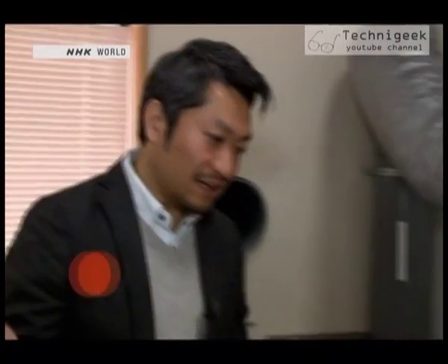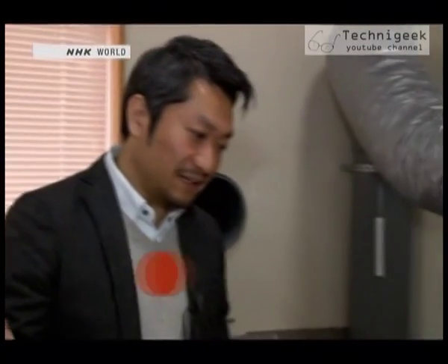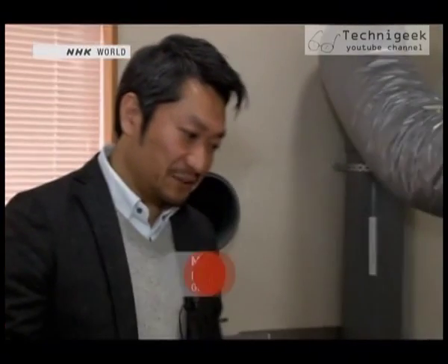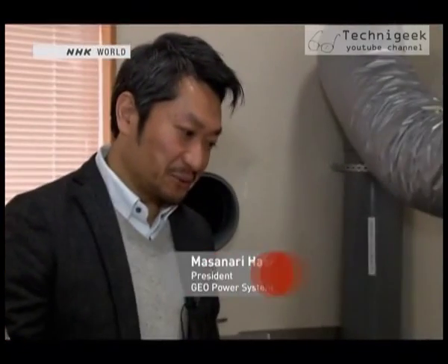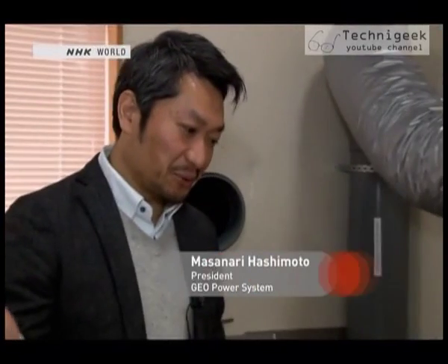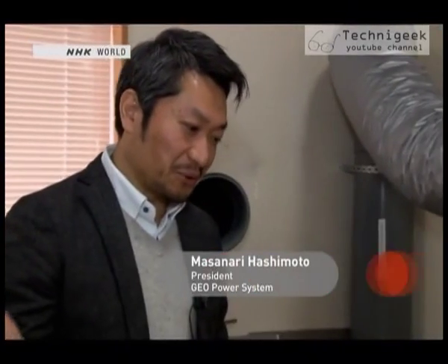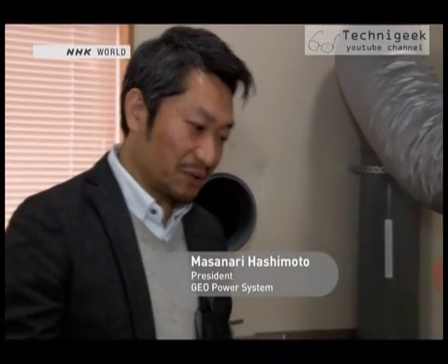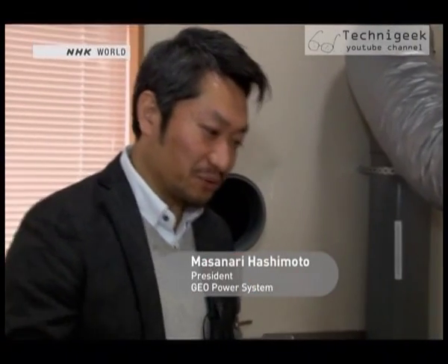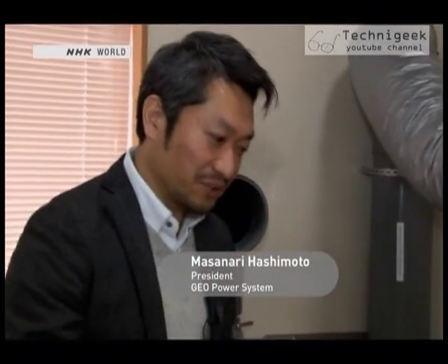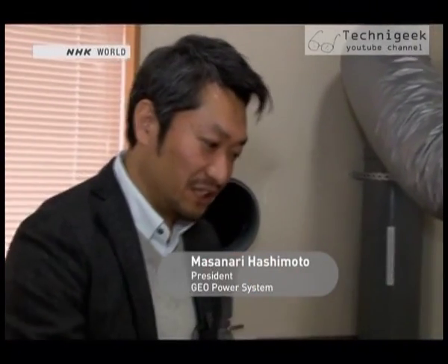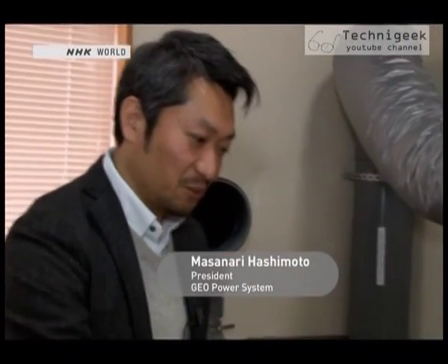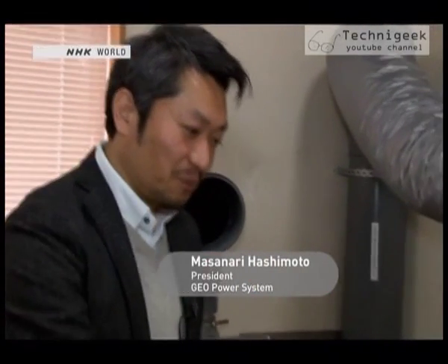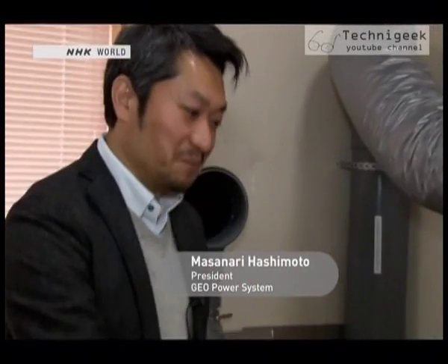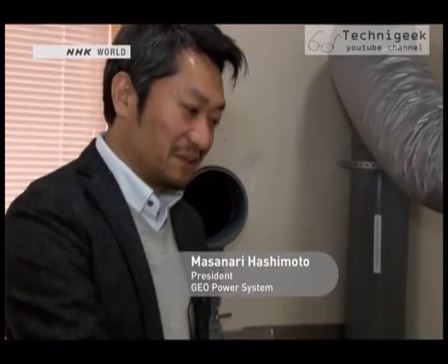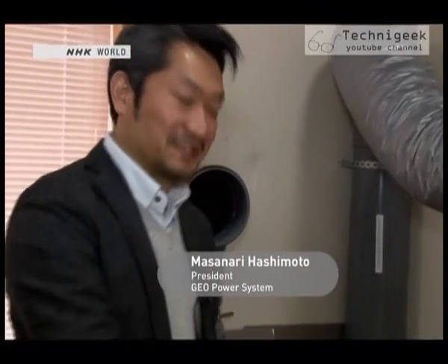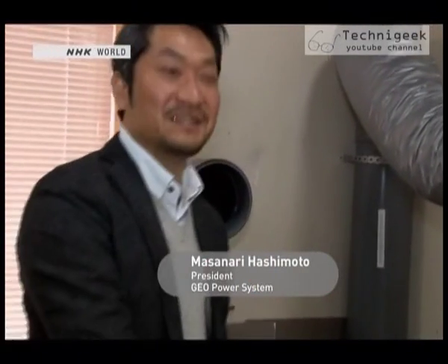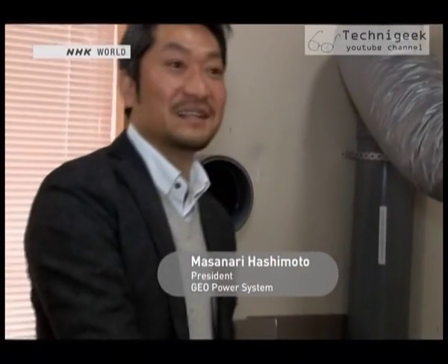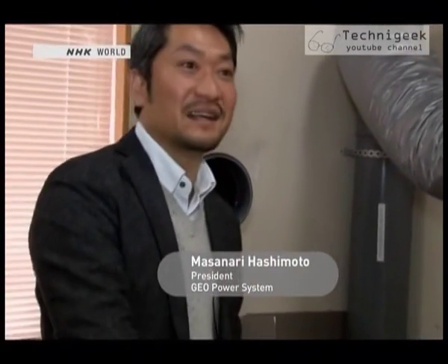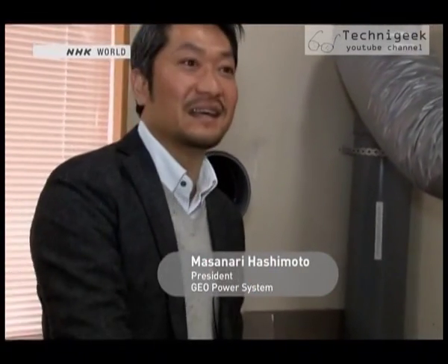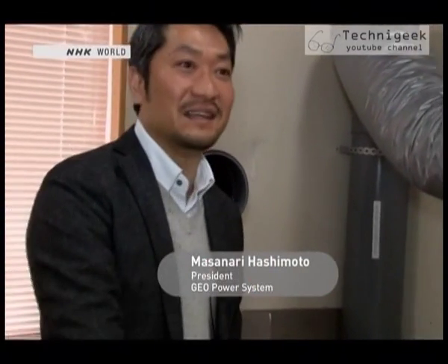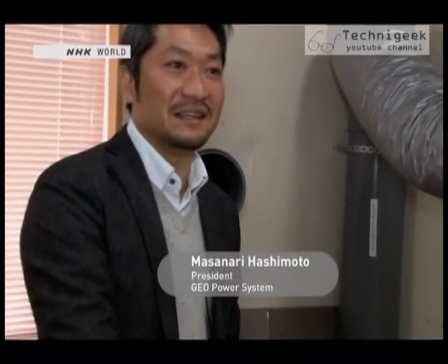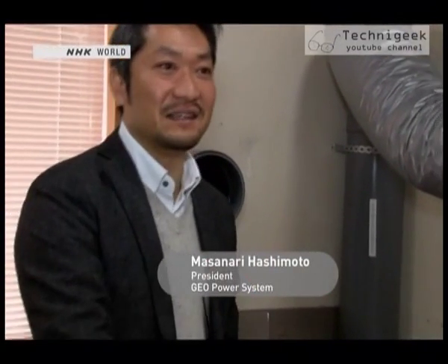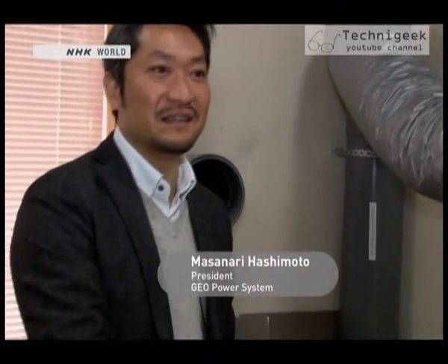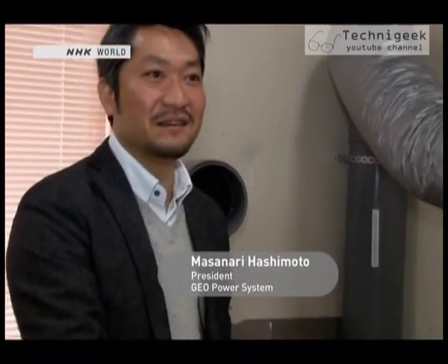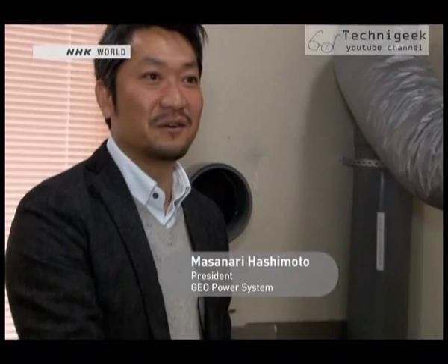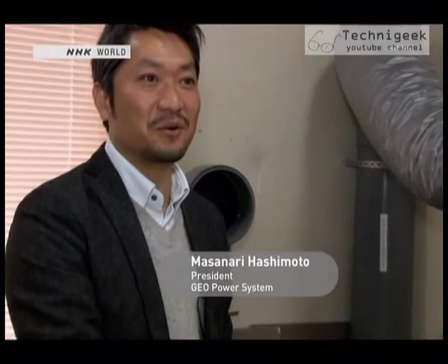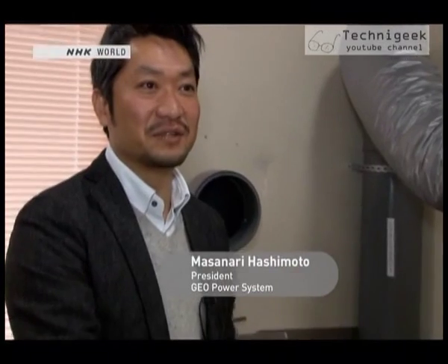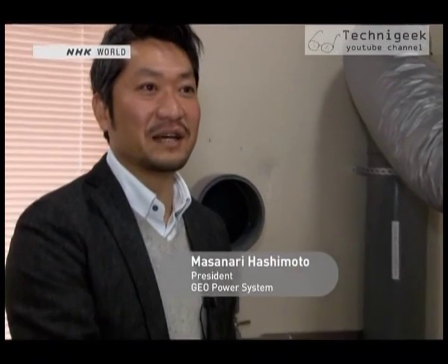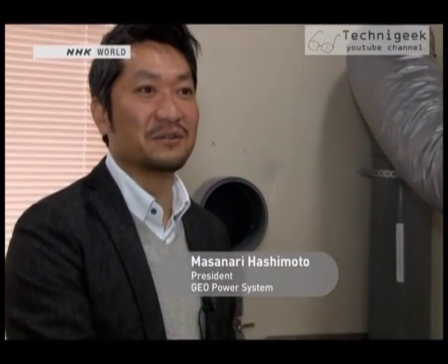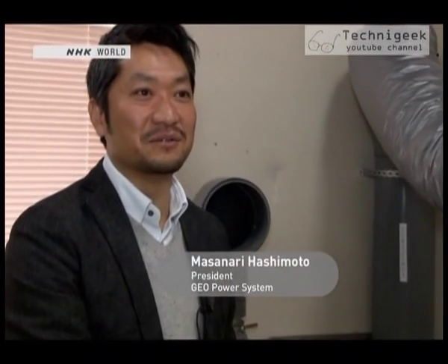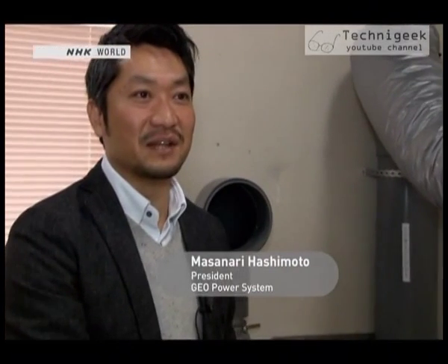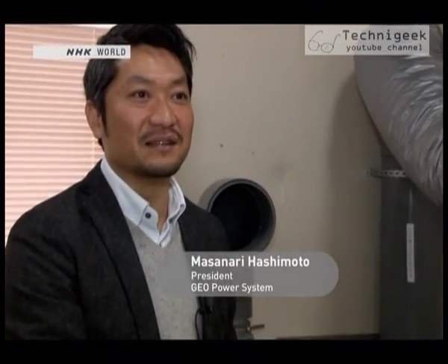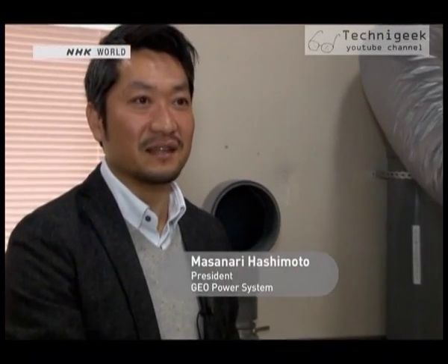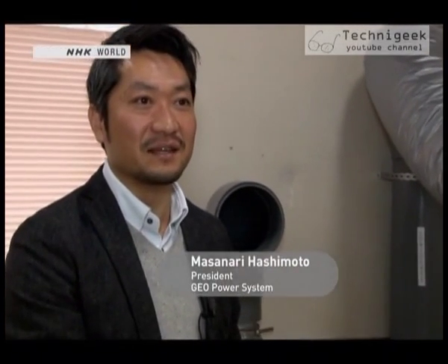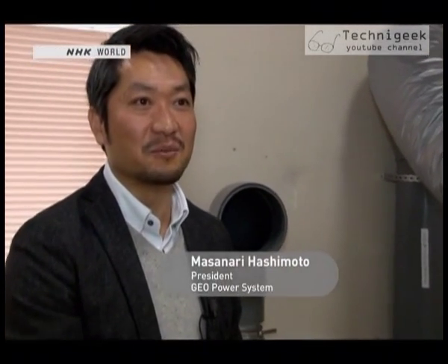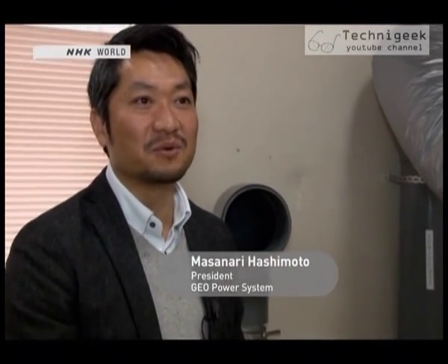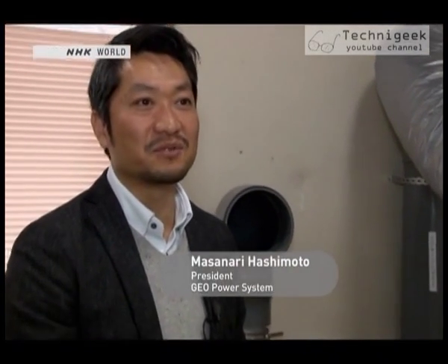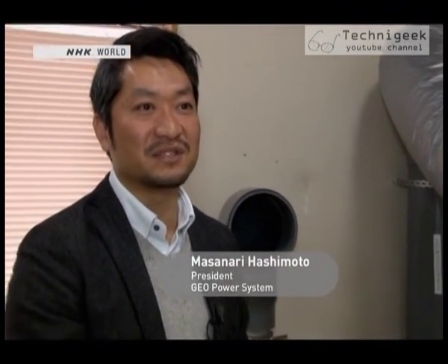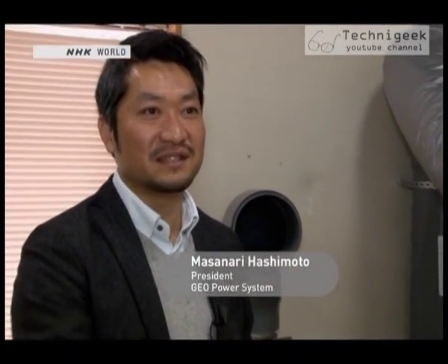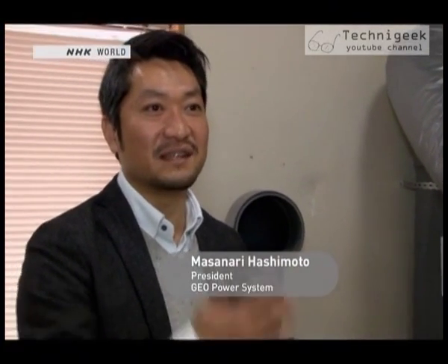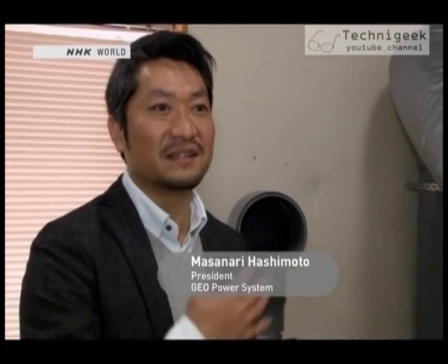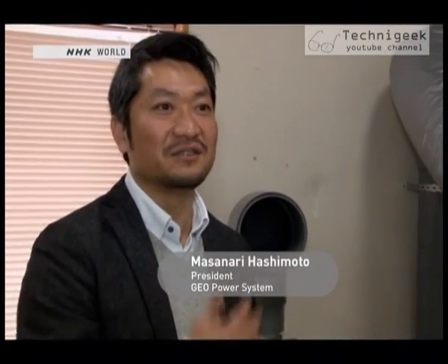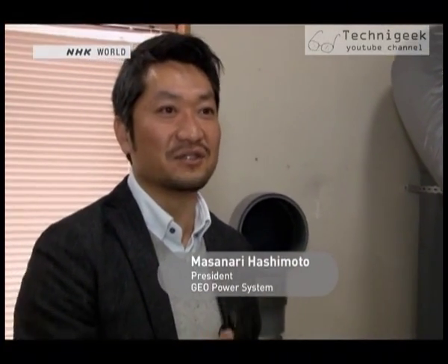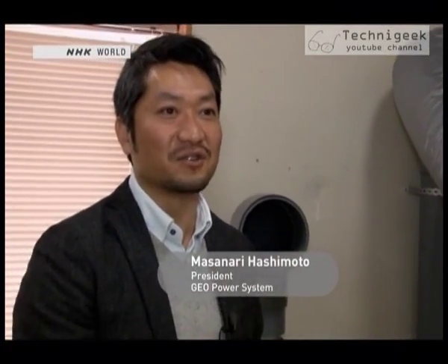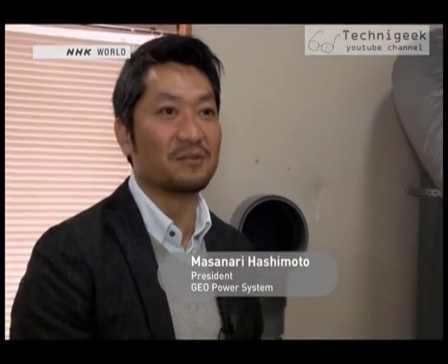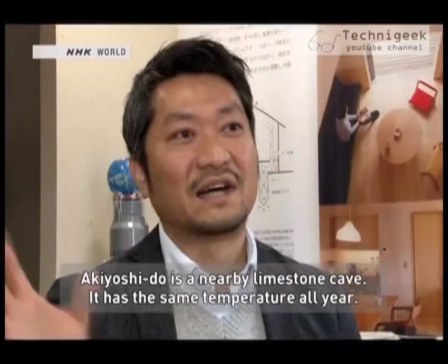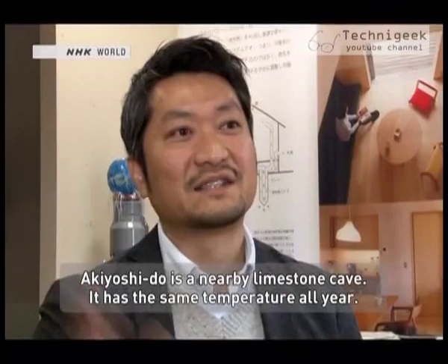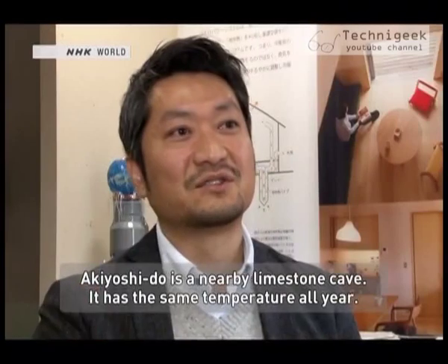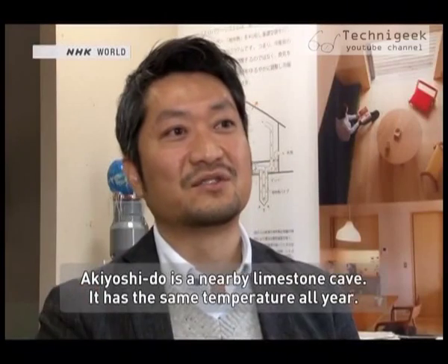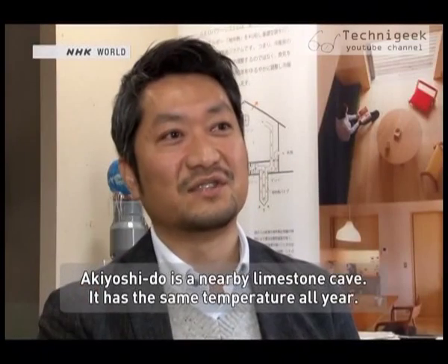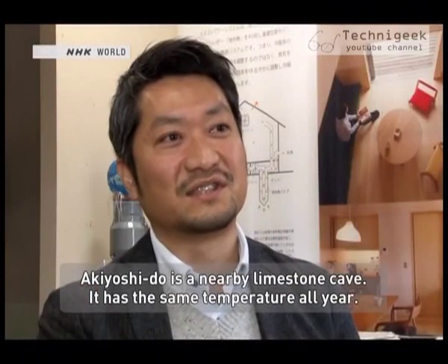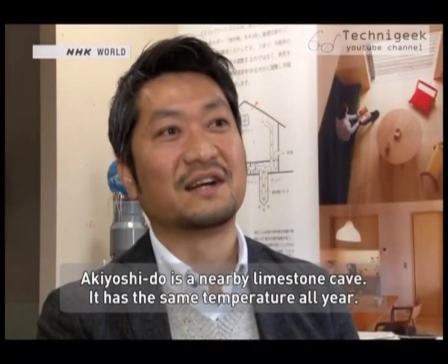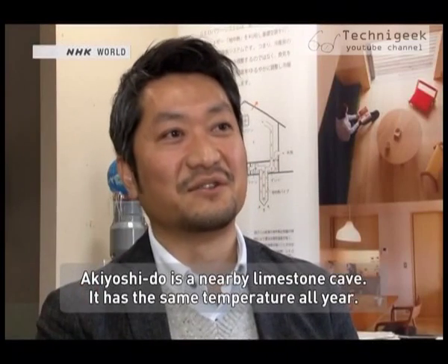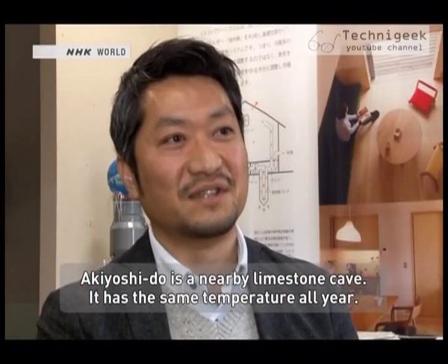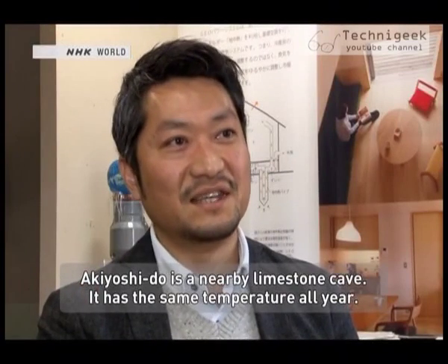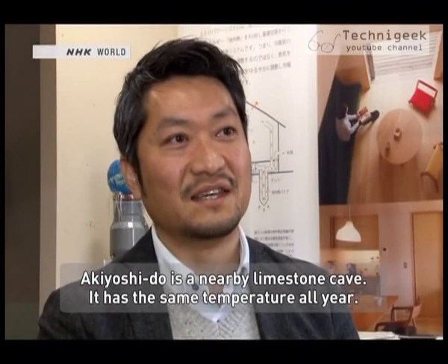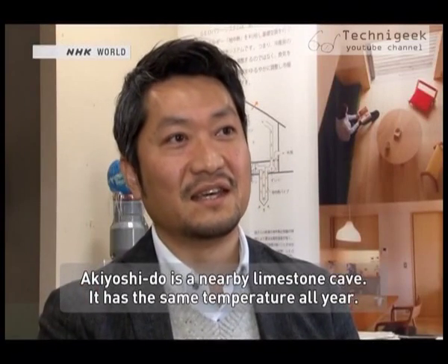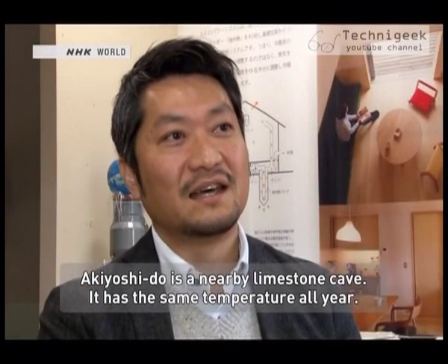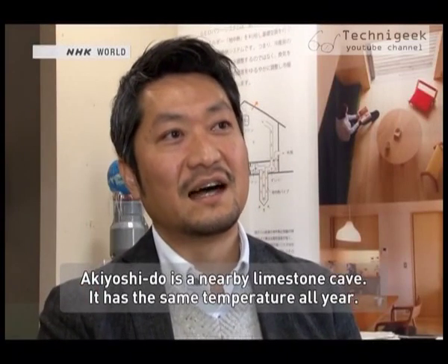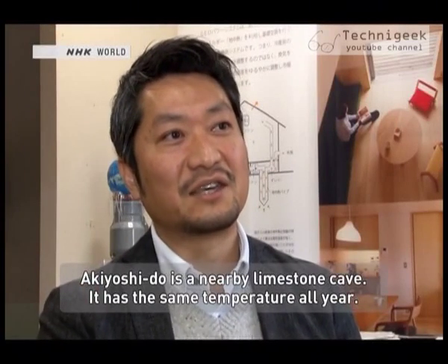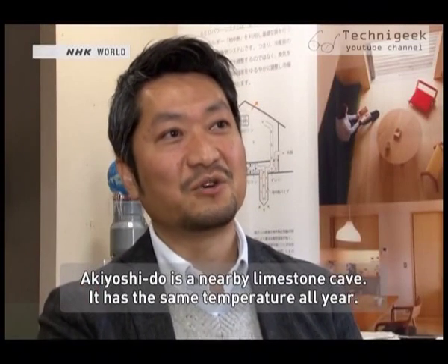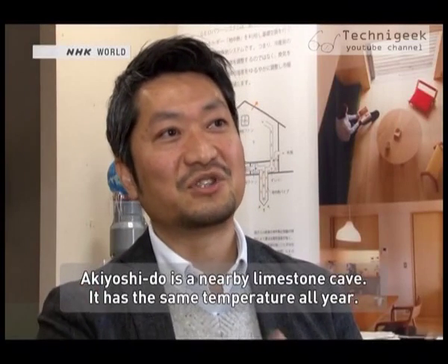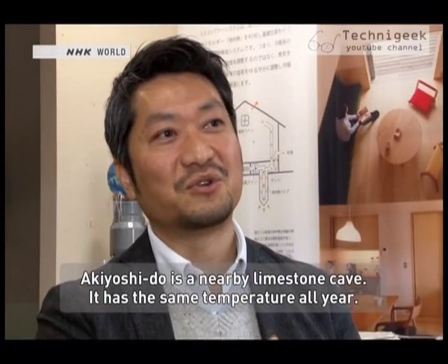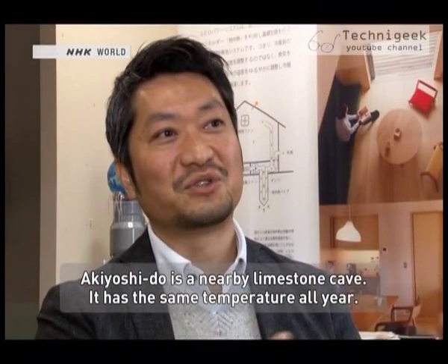We spoke with Masonari Hashimoto, the company's current president. He said there is a big cave in Akiyoshi-dō which maintains a stable temperature throughout the year.